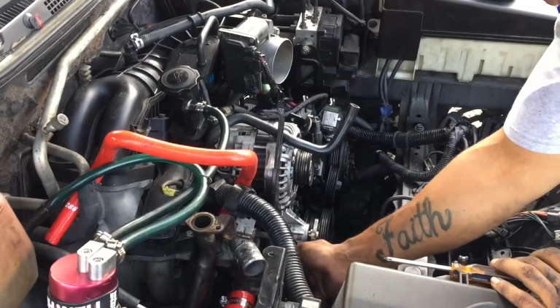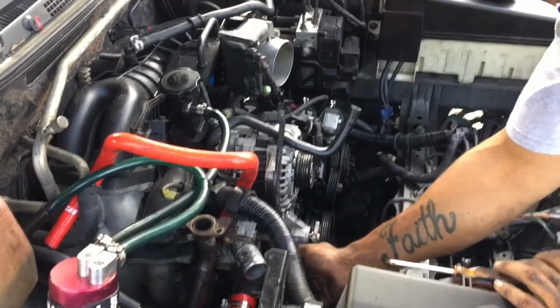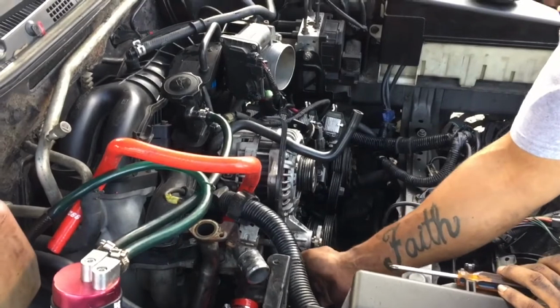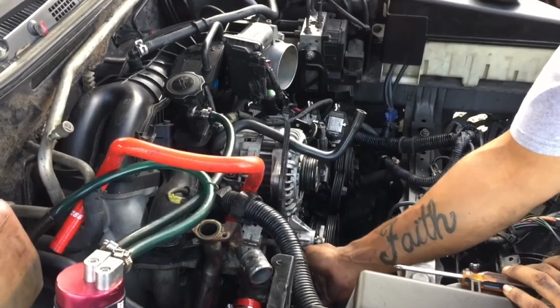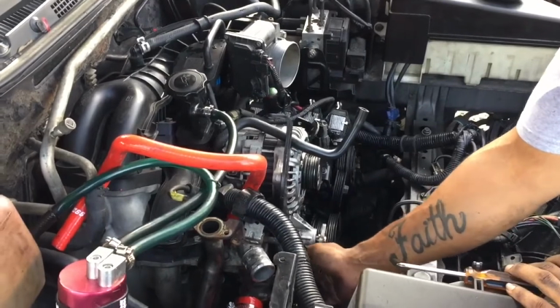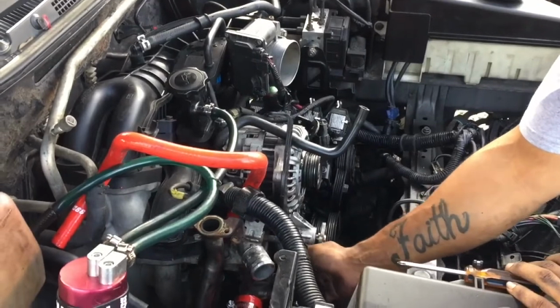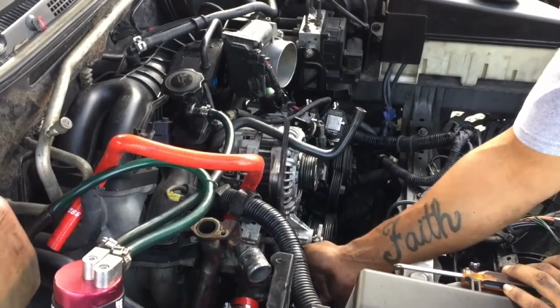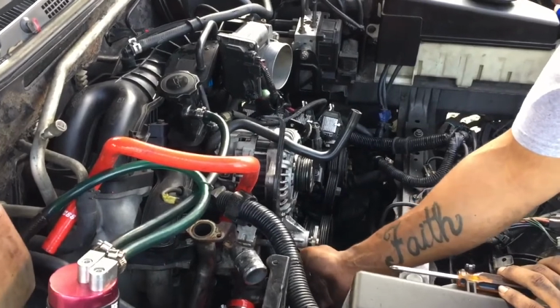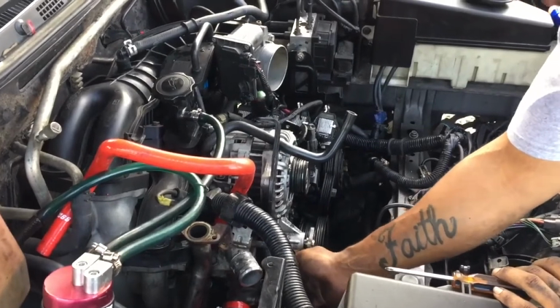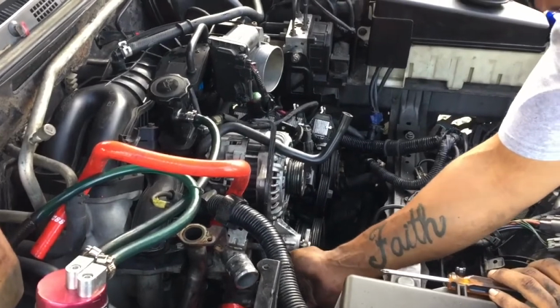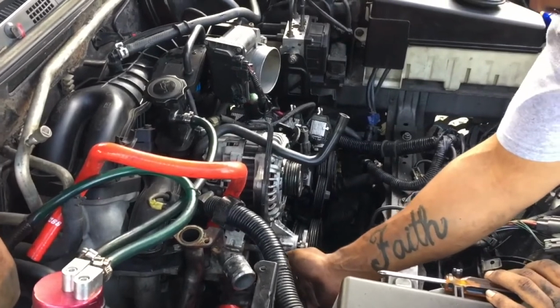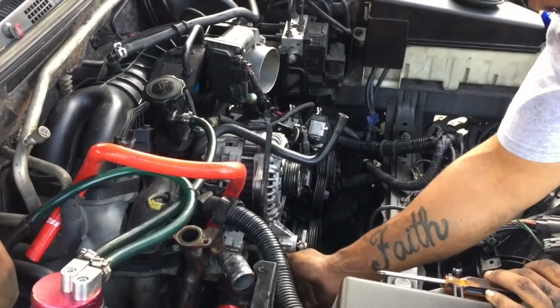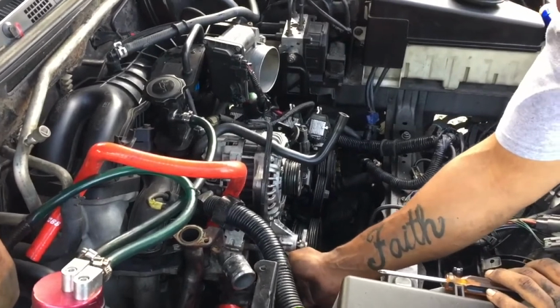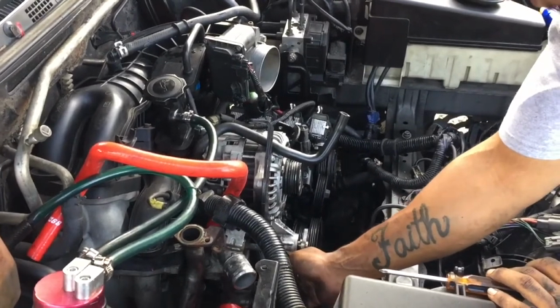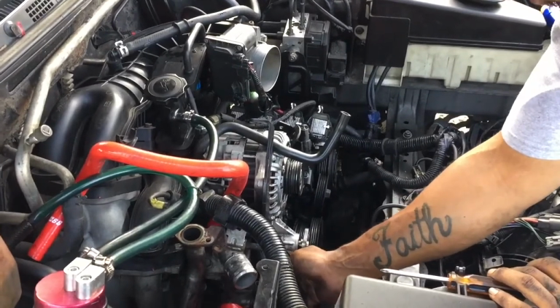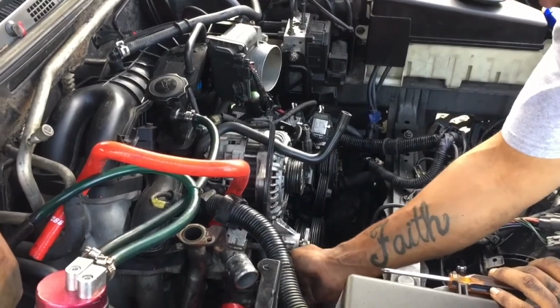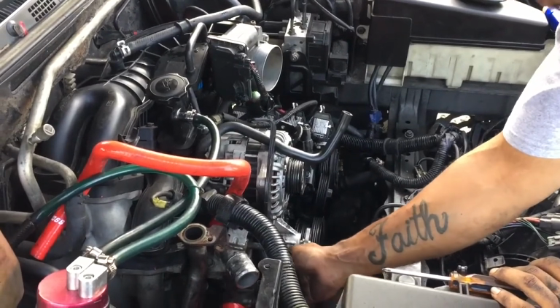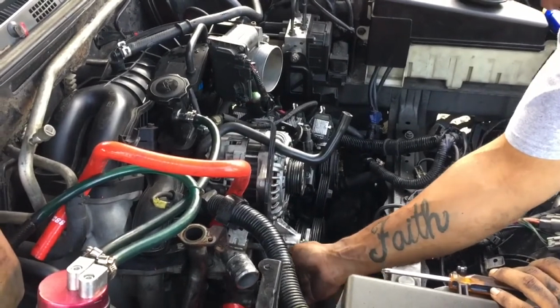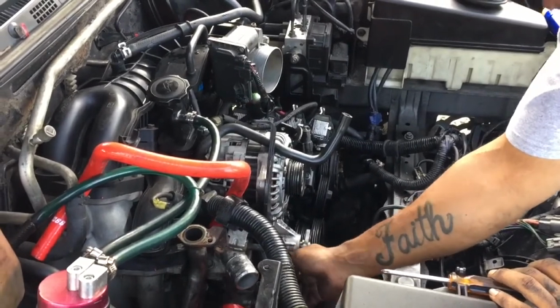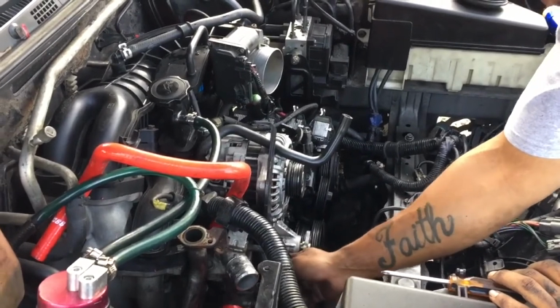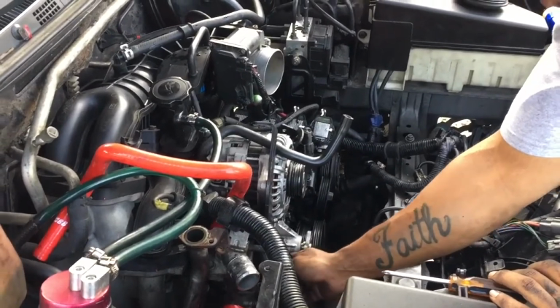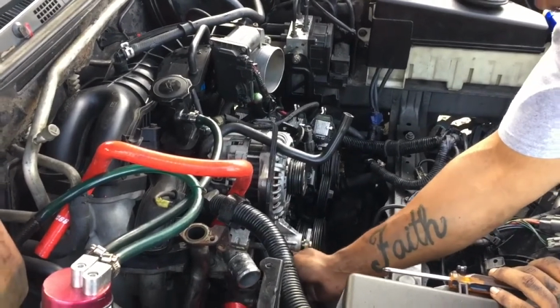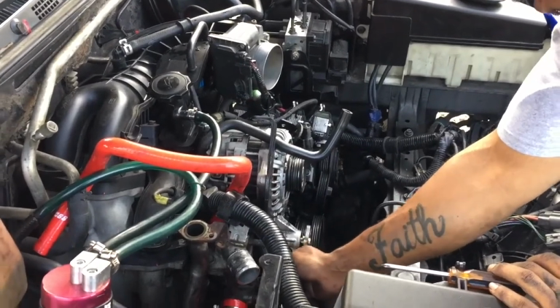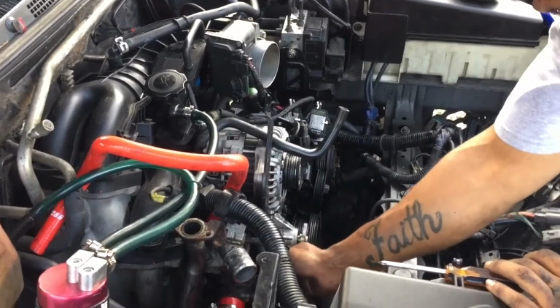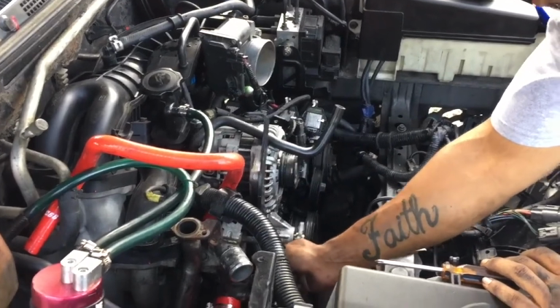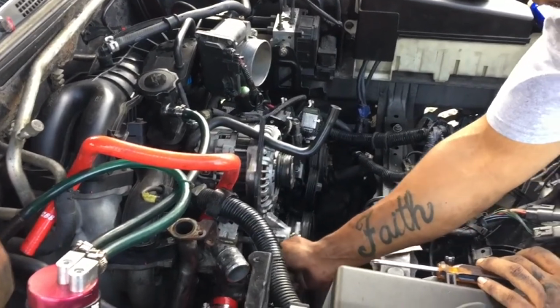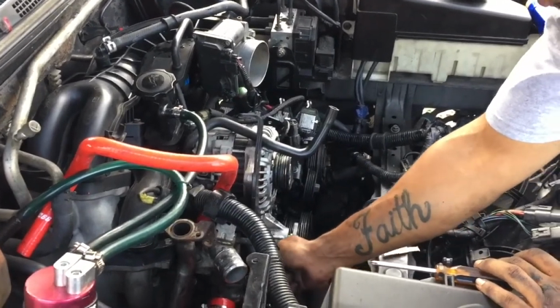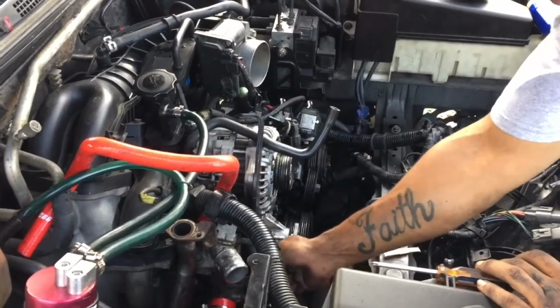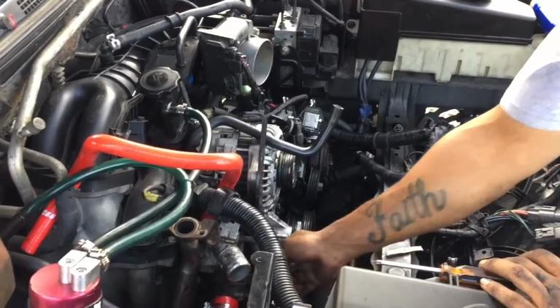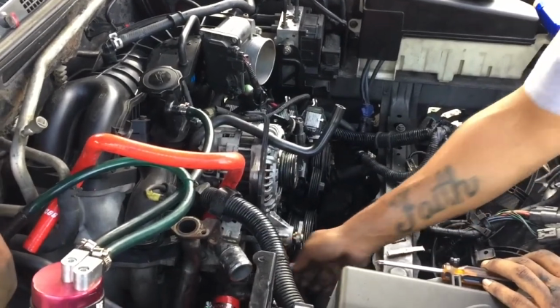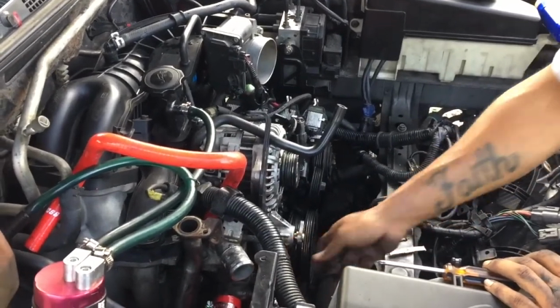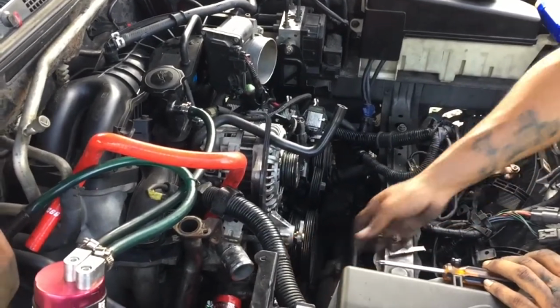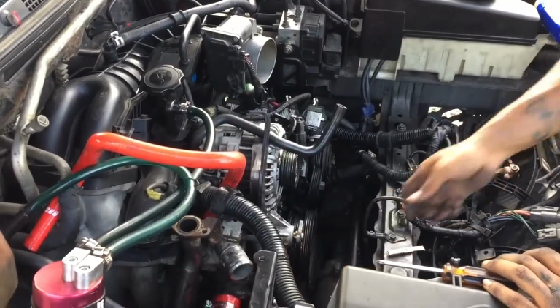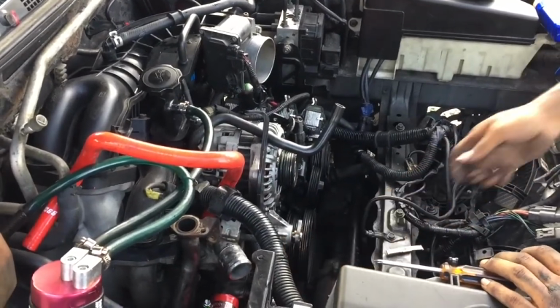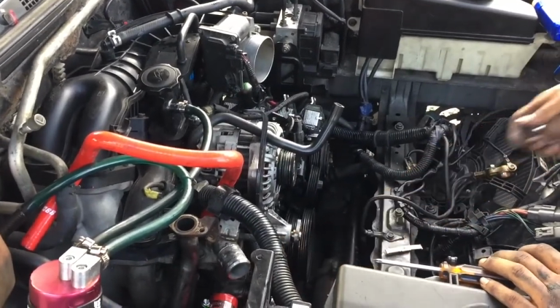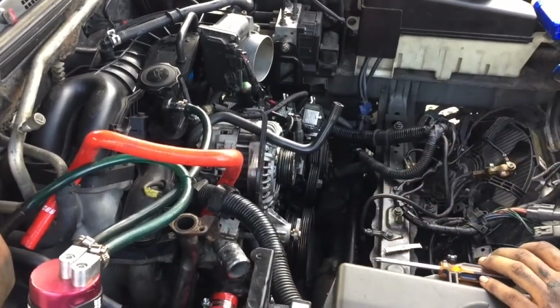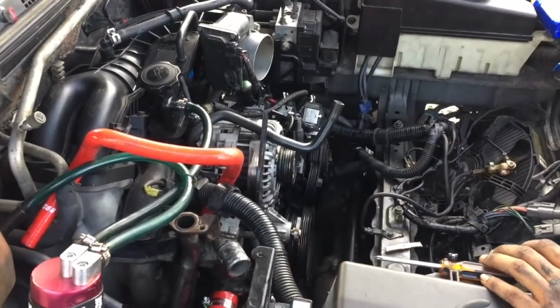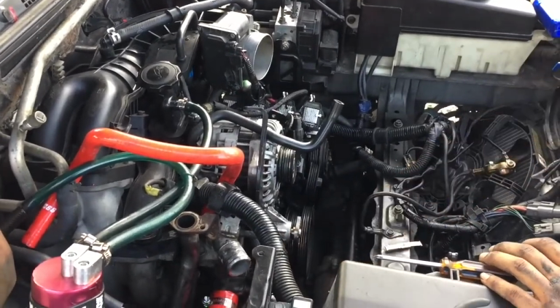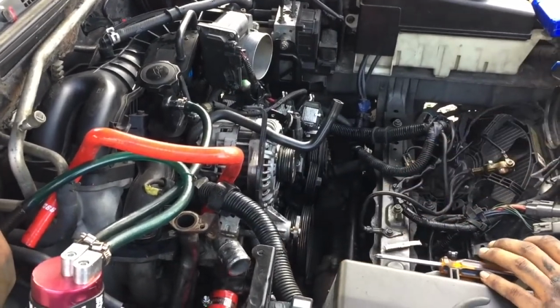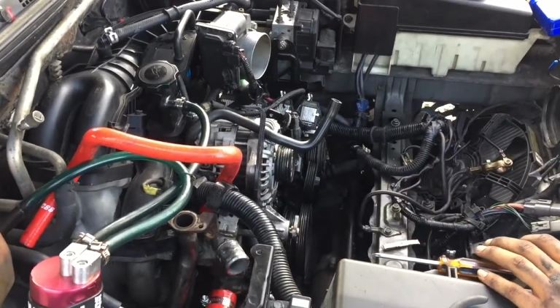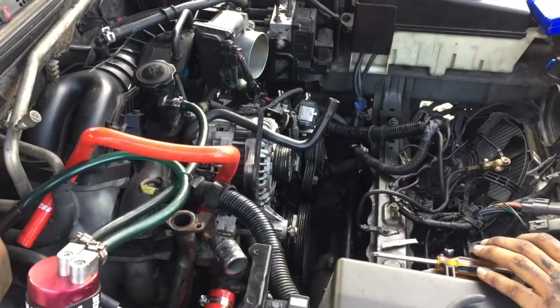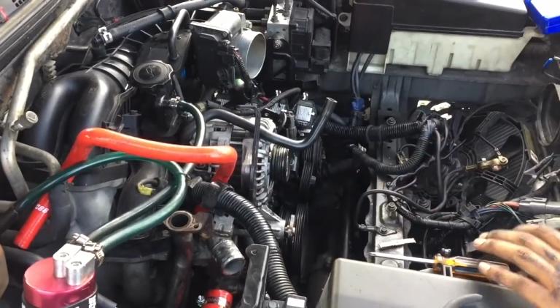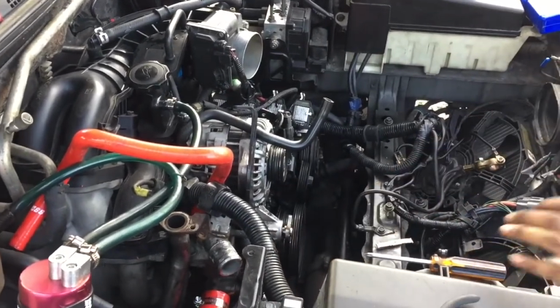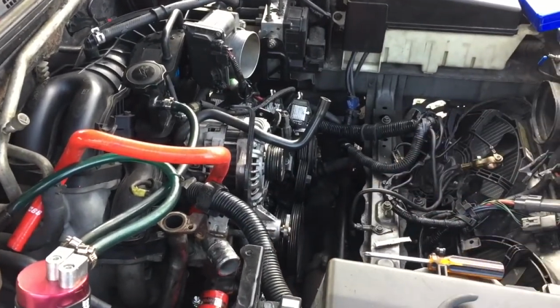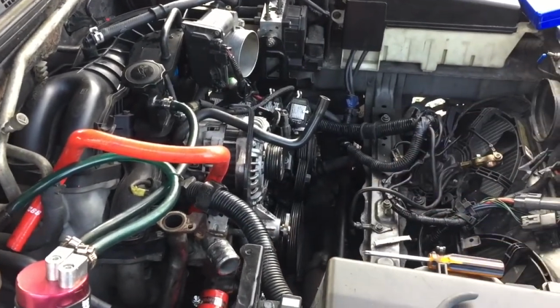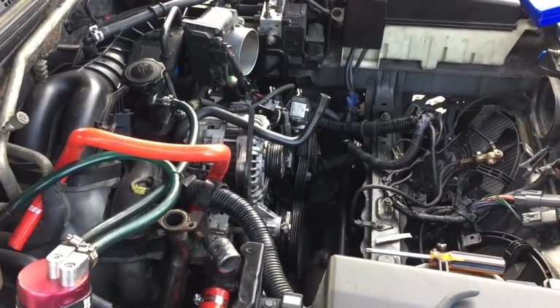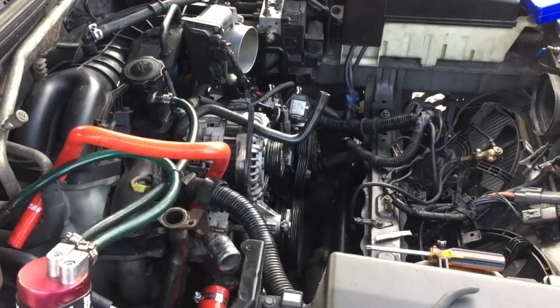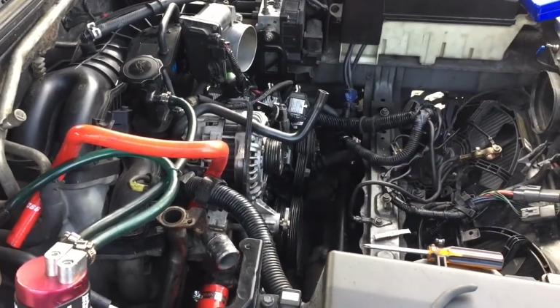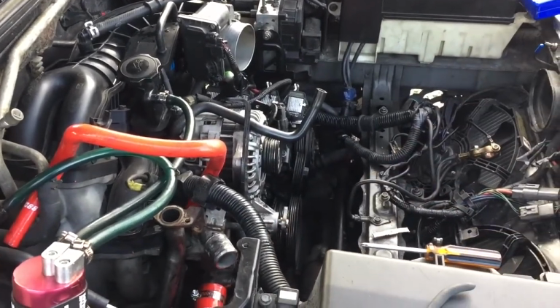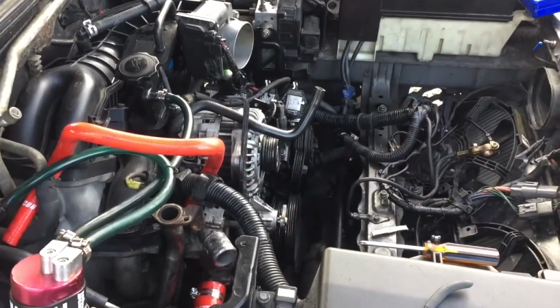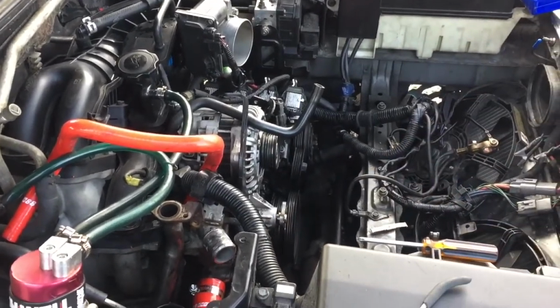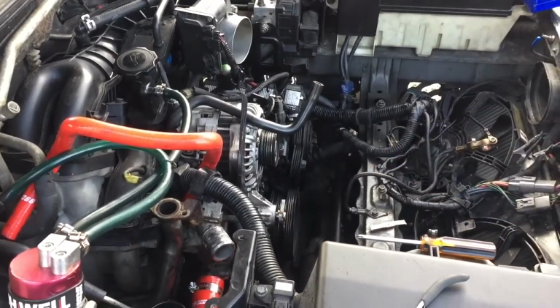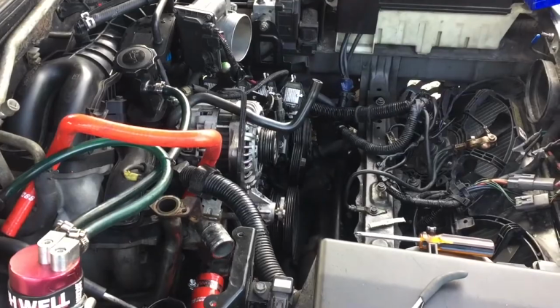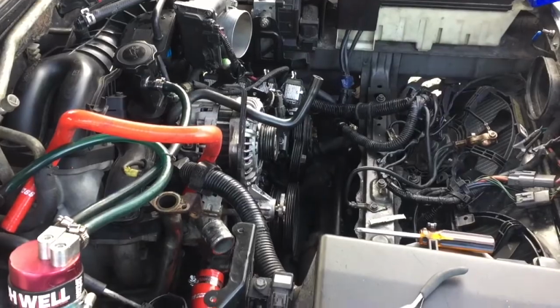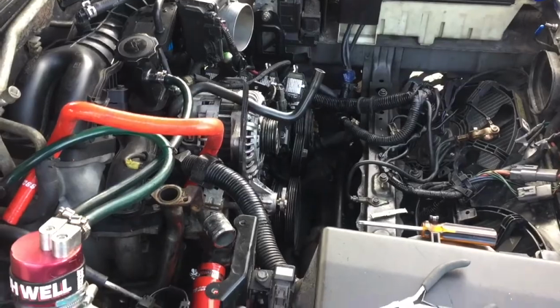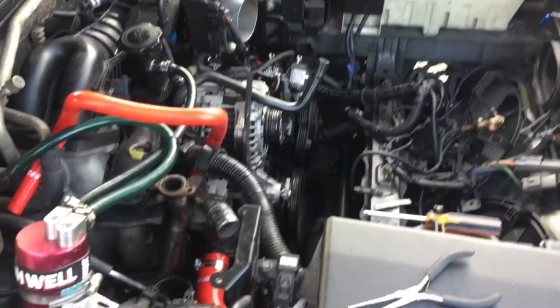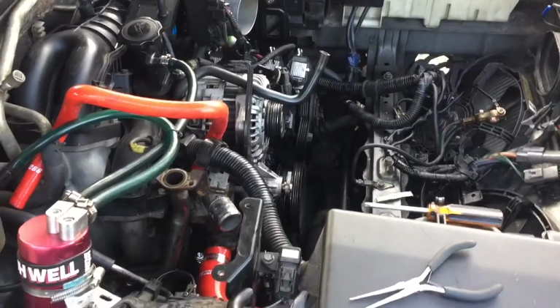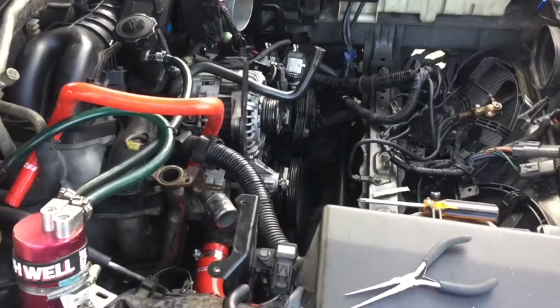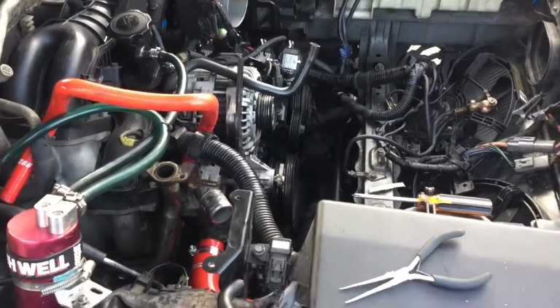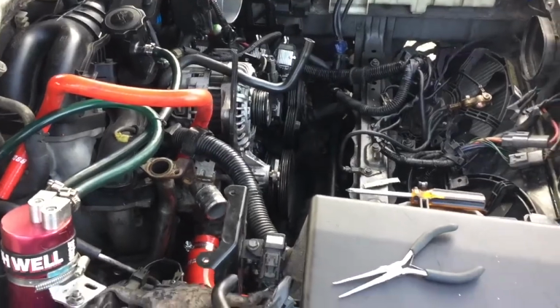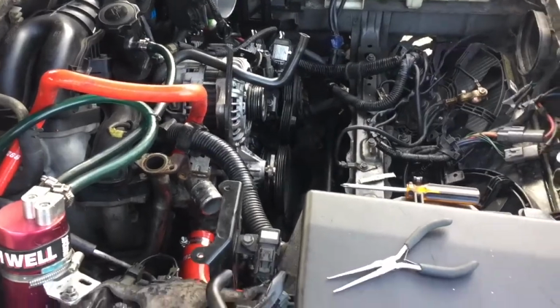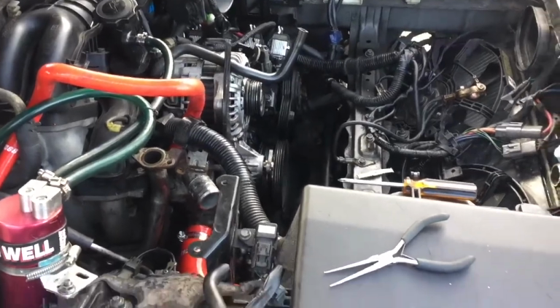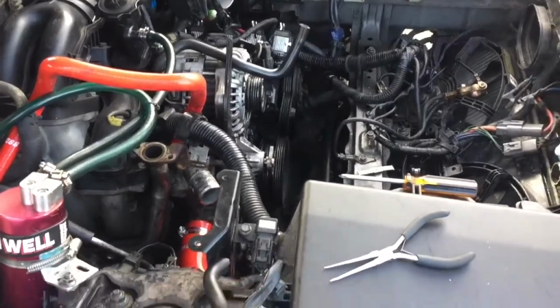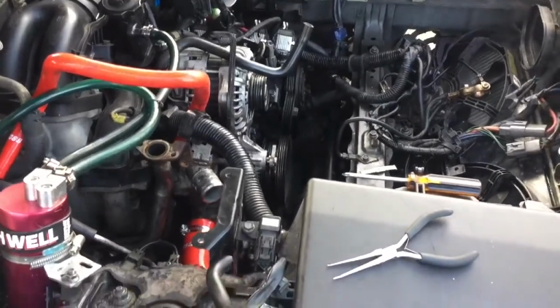You ain't got no brake cleaner in your car? I know you got brake cleaner. I don't, actually. You don't have no more? Shit. I only bought two cans.